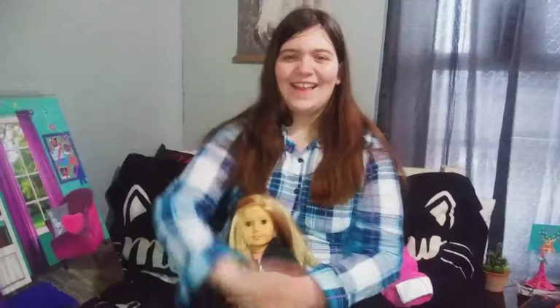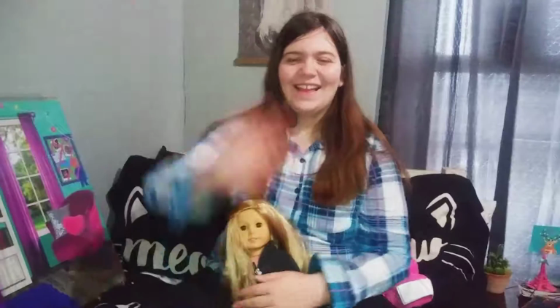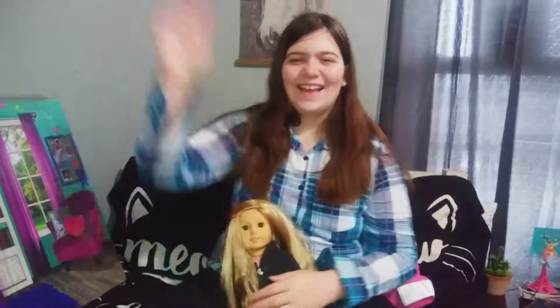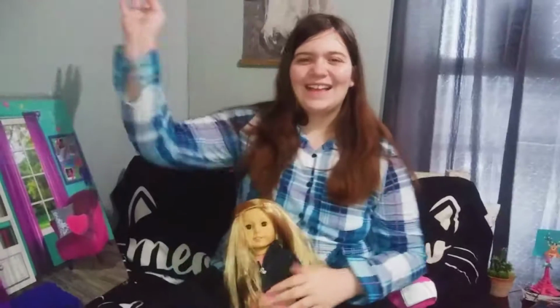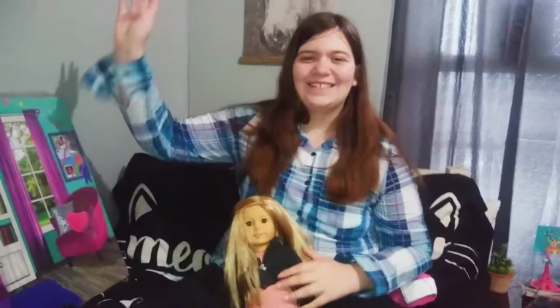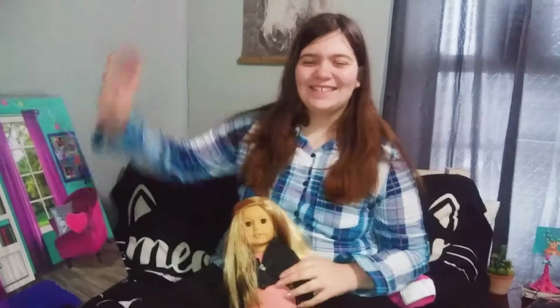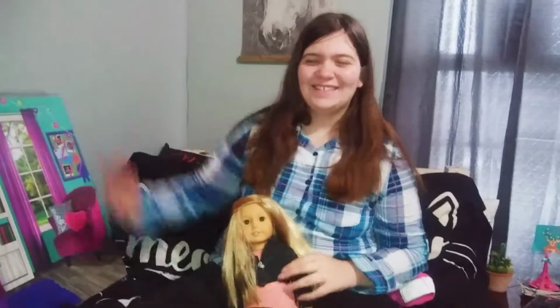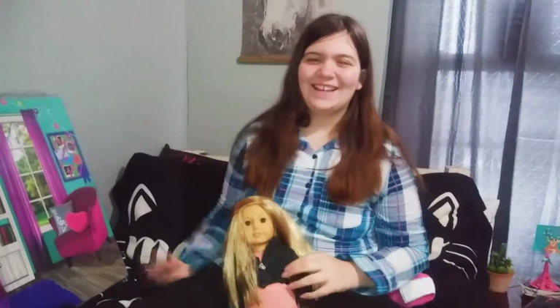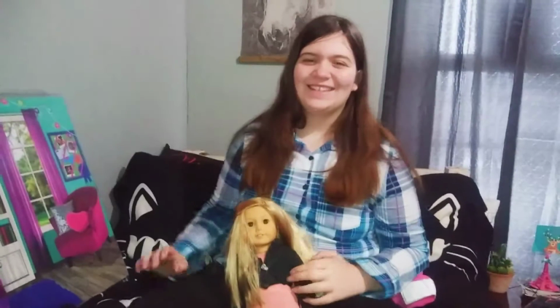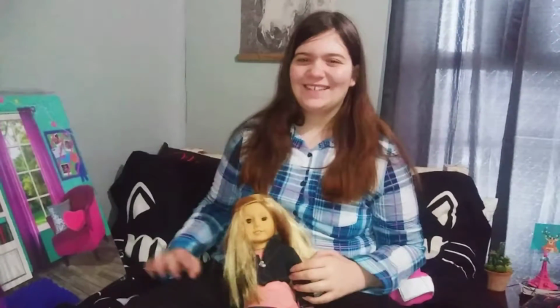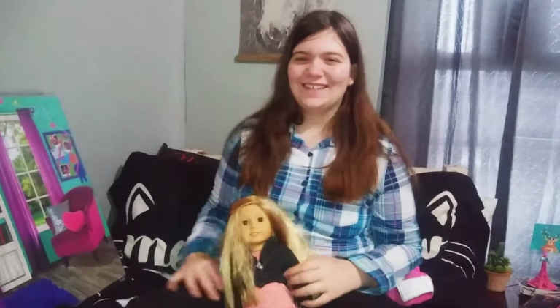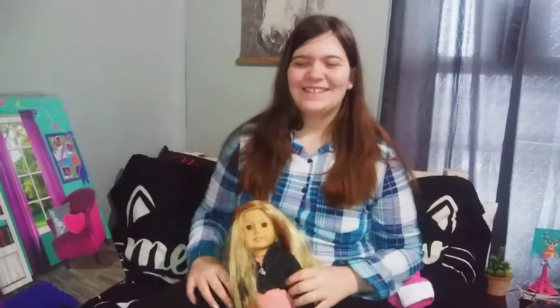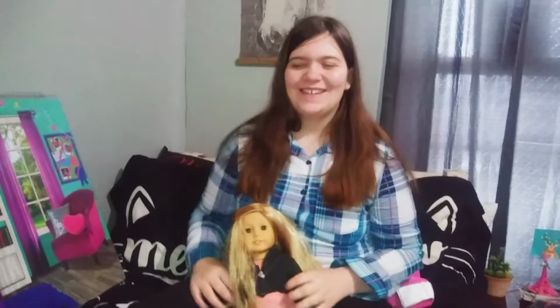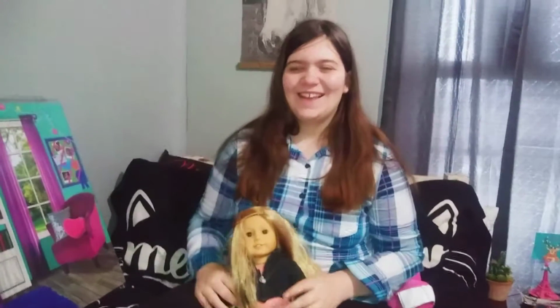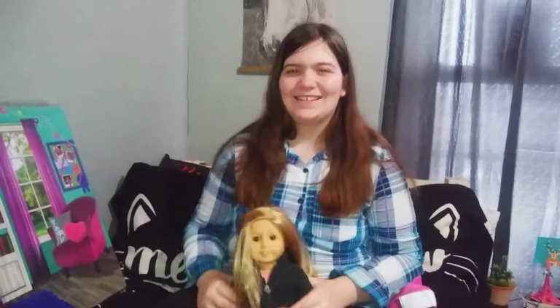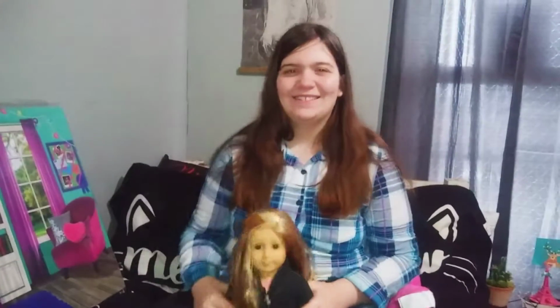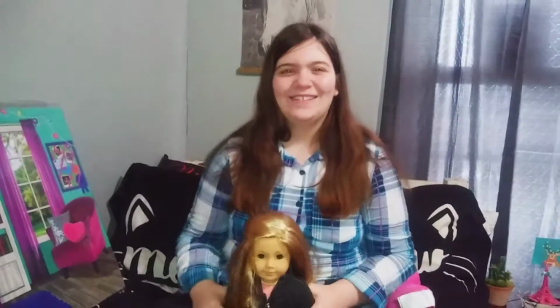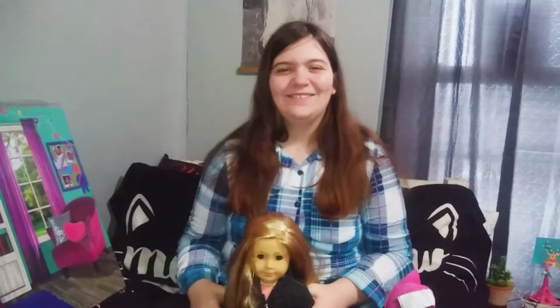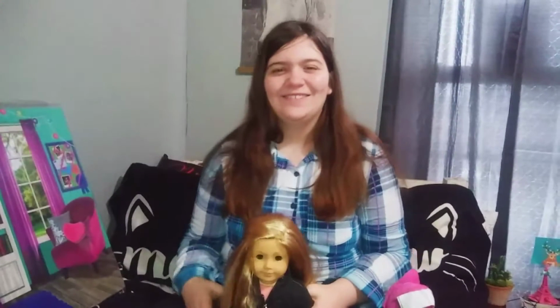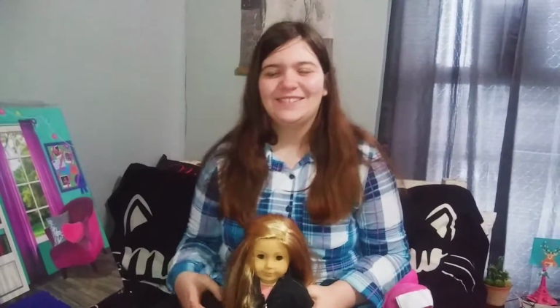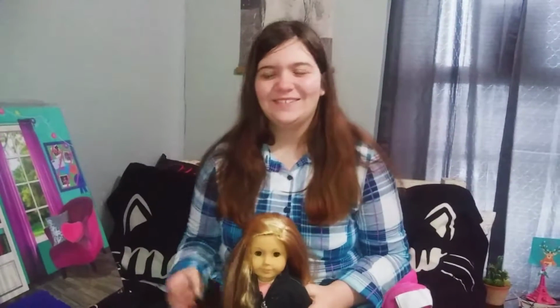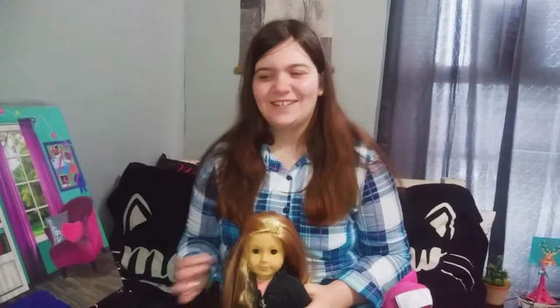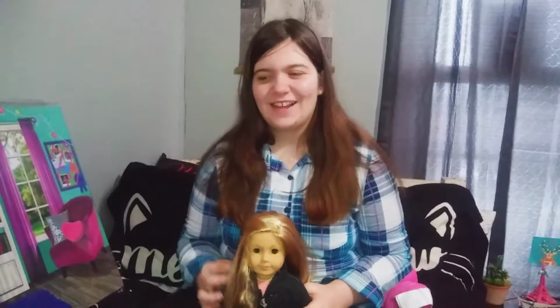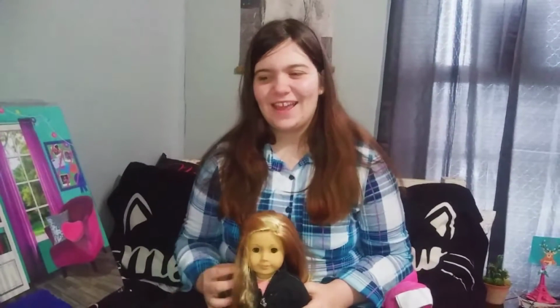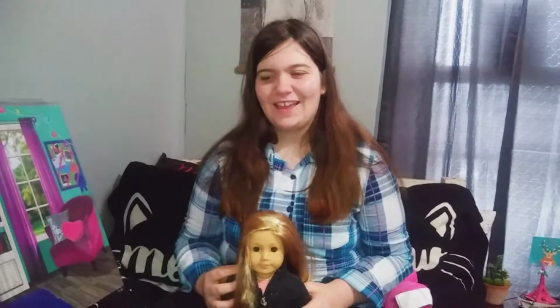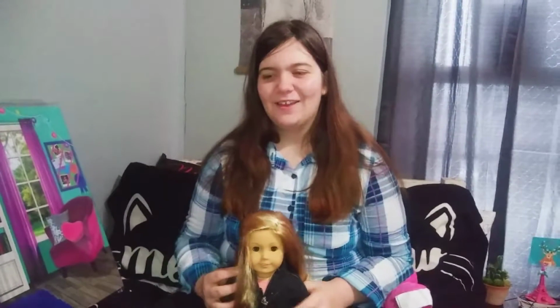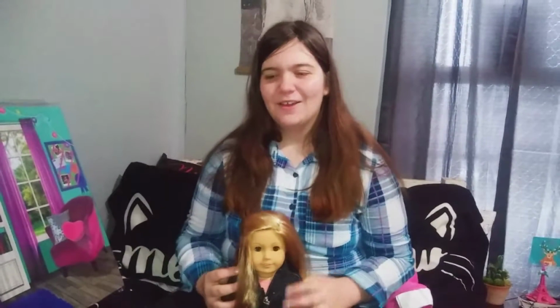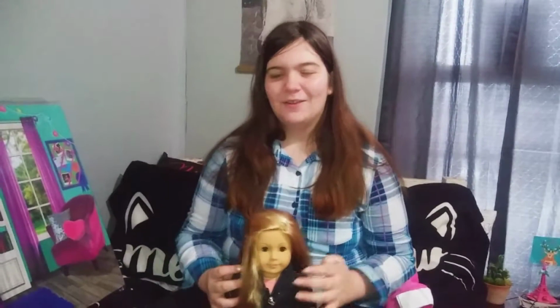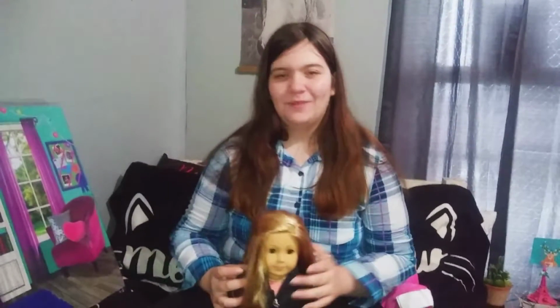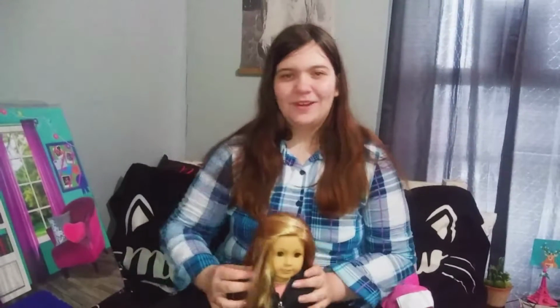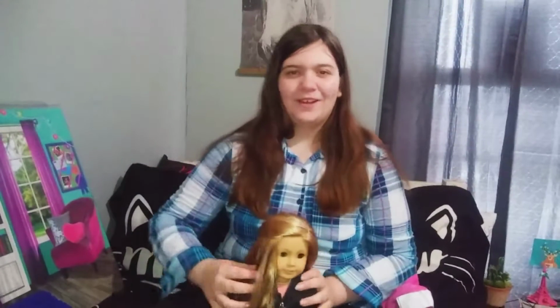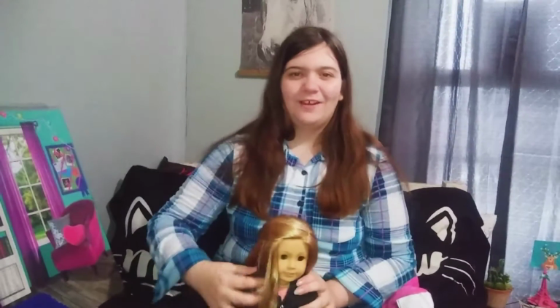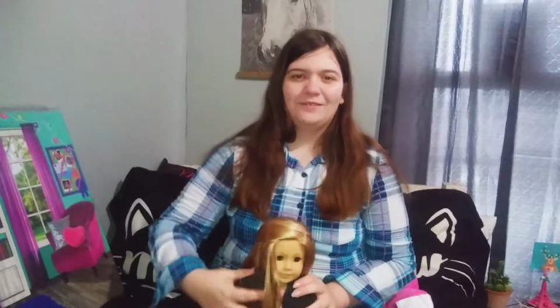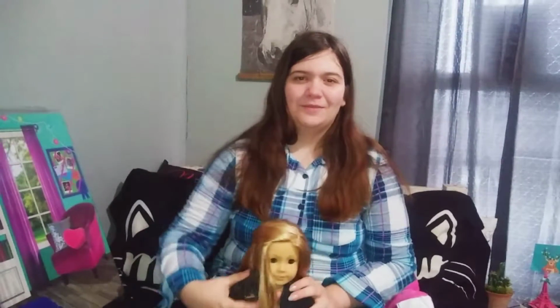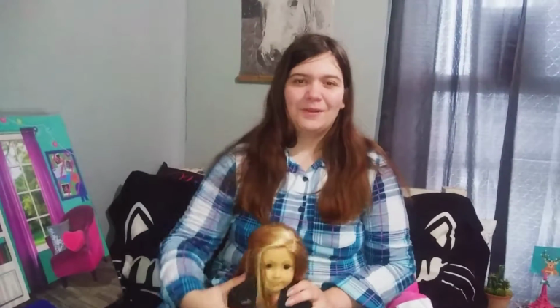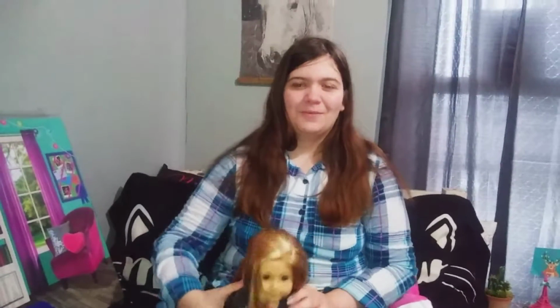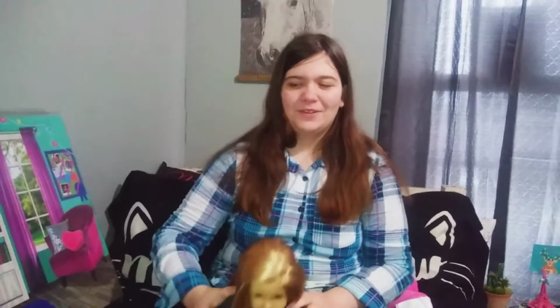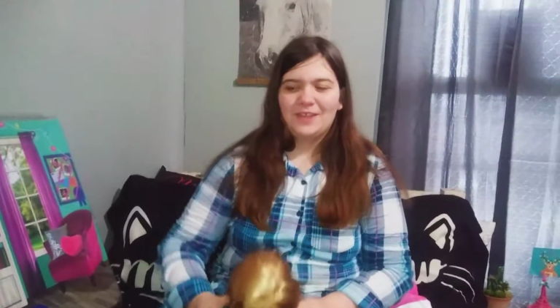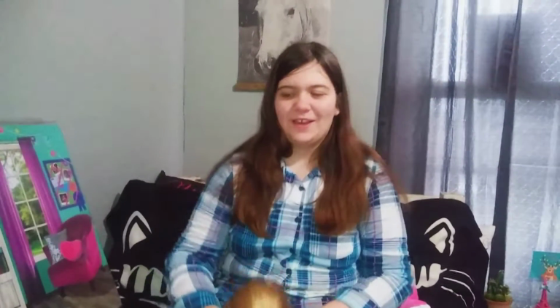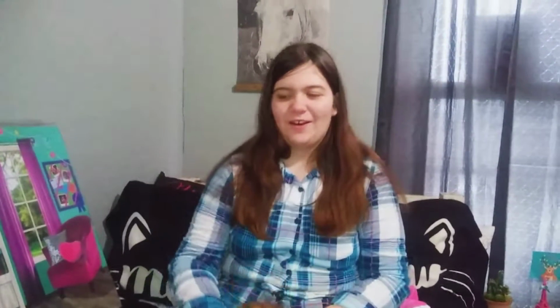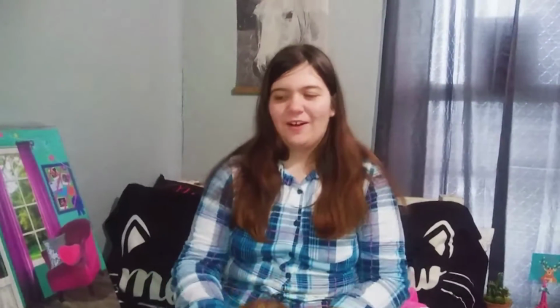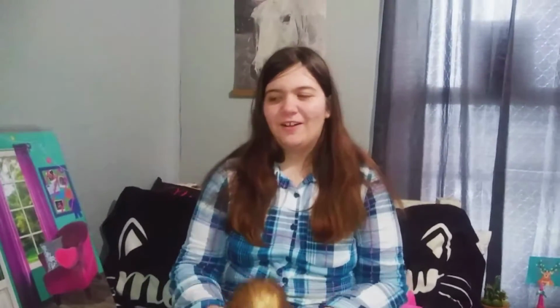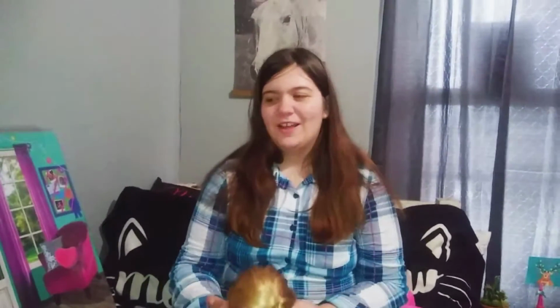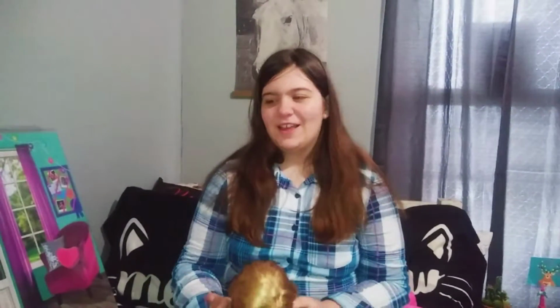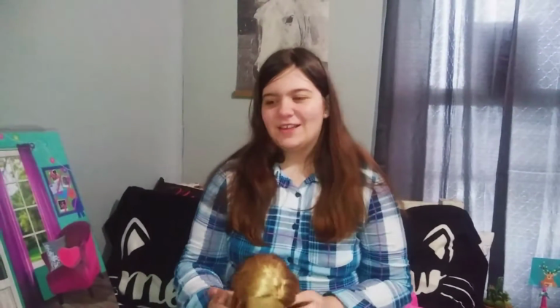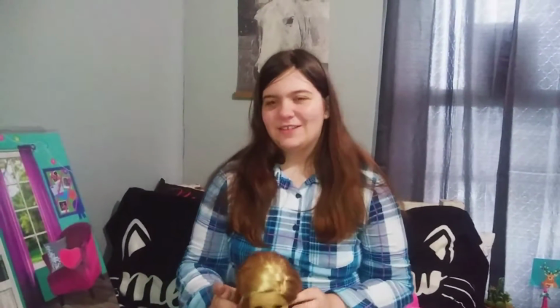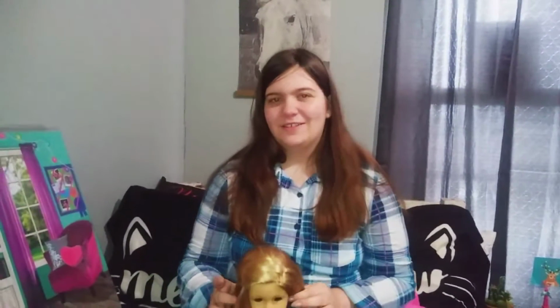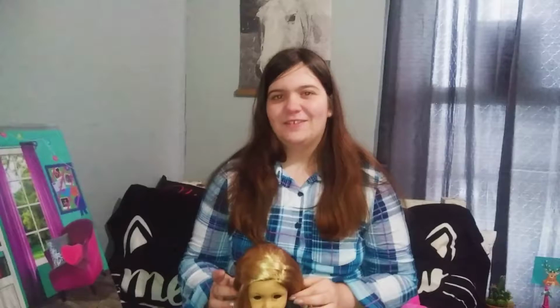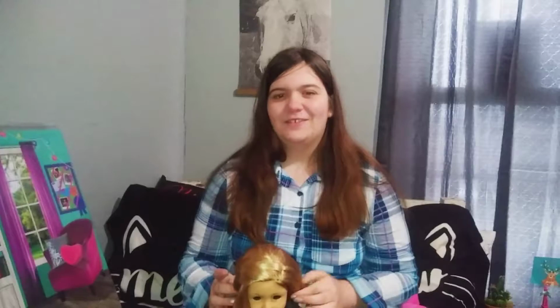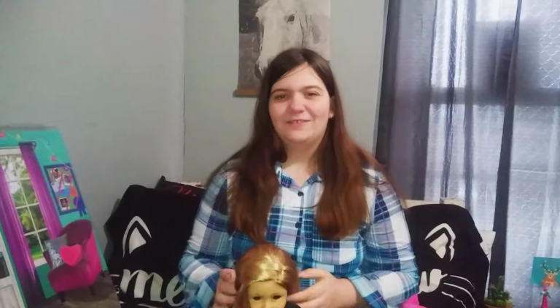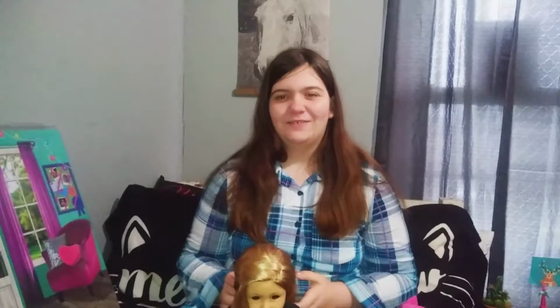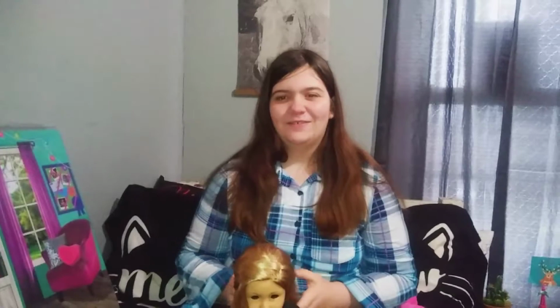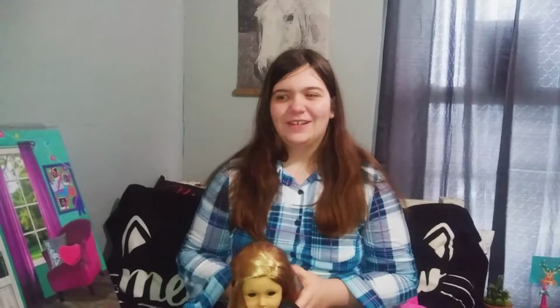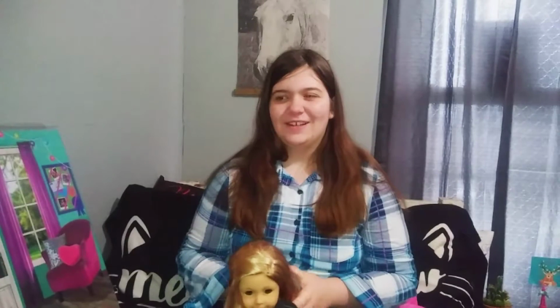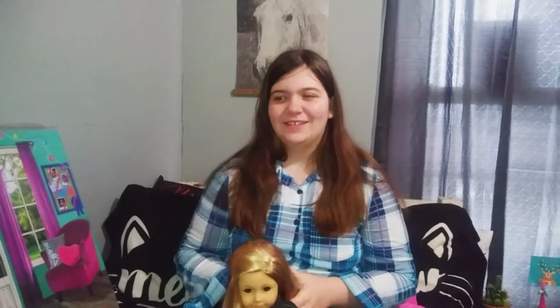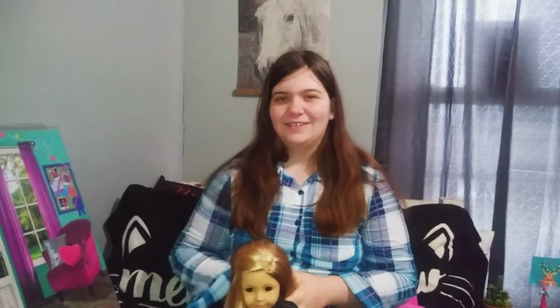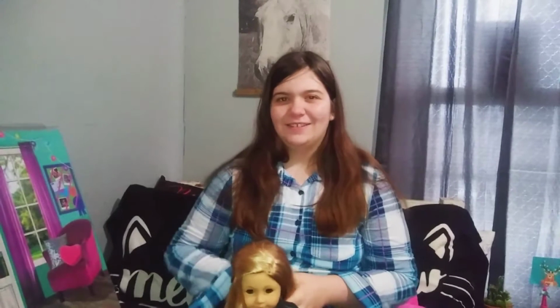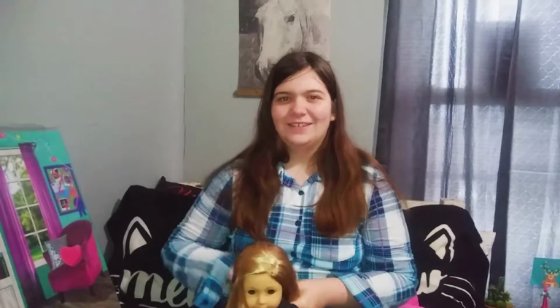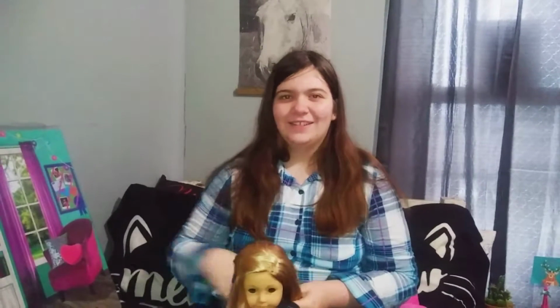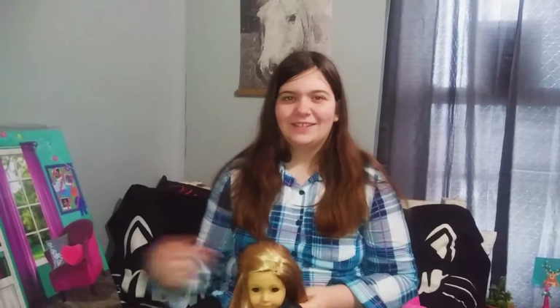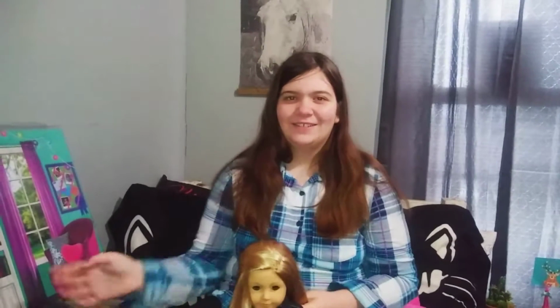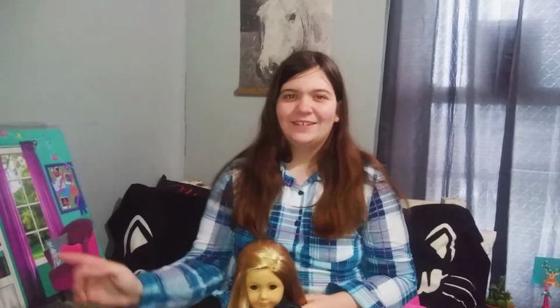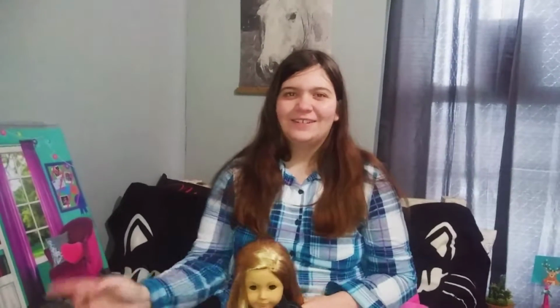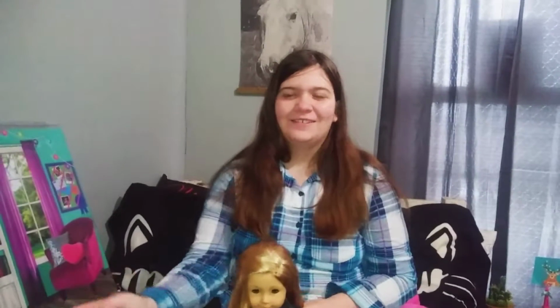Hey guys, it's Jazzy here today, and today we're doing a 'What I Got for My Birthday' haul. So let's get started.